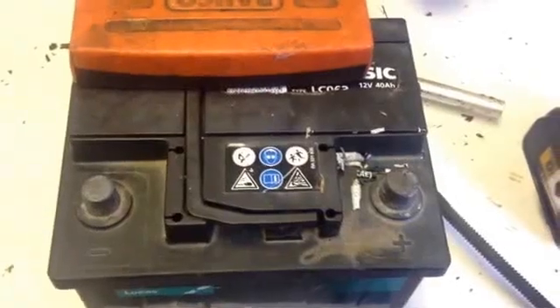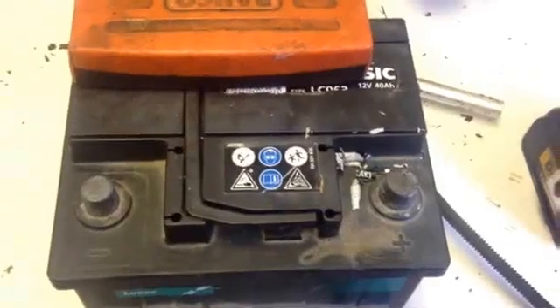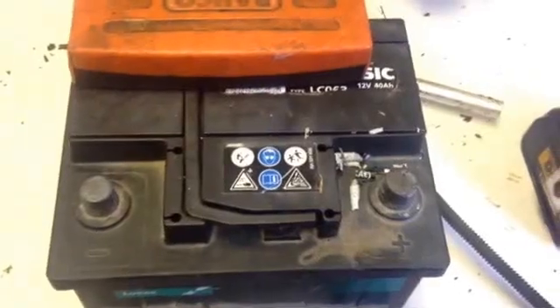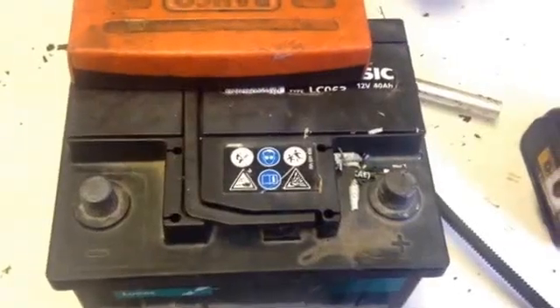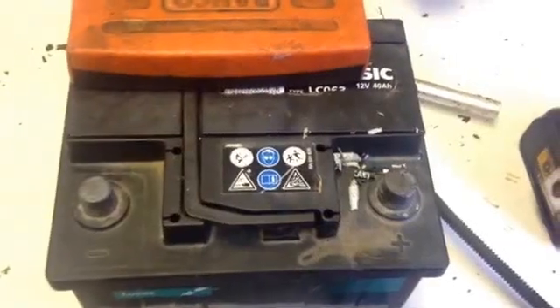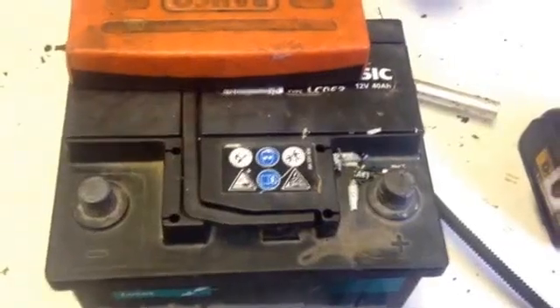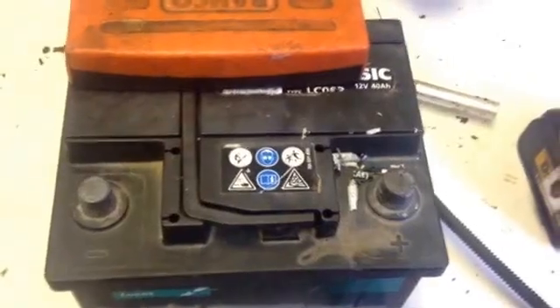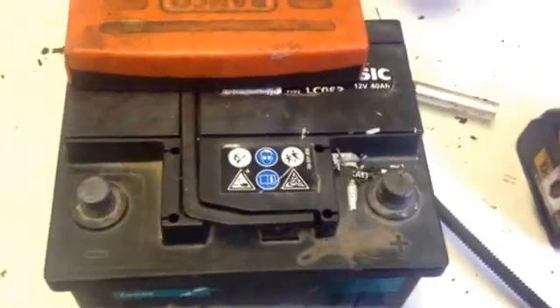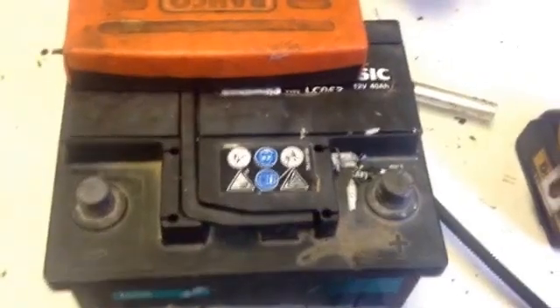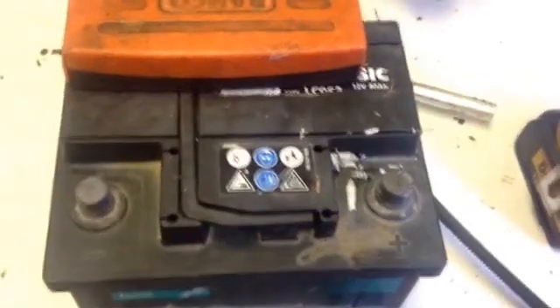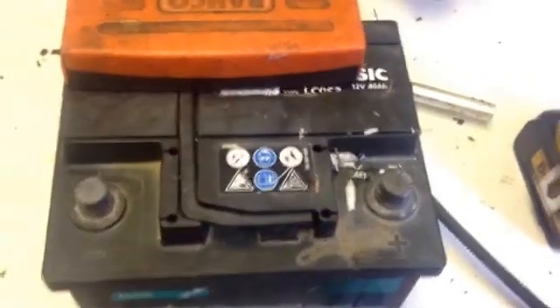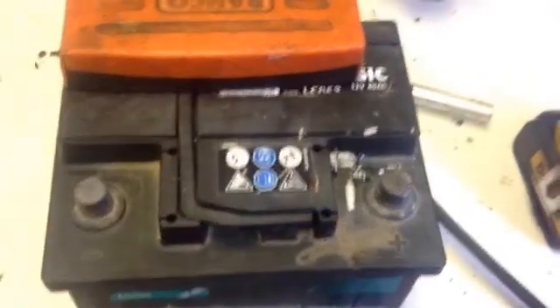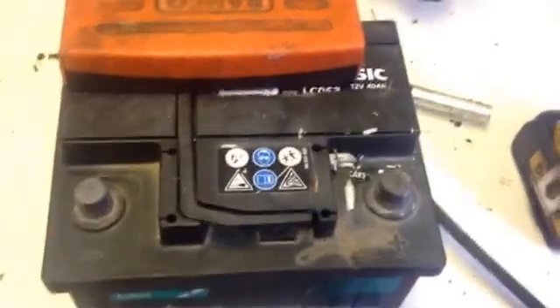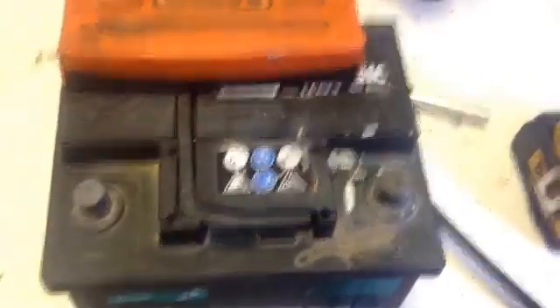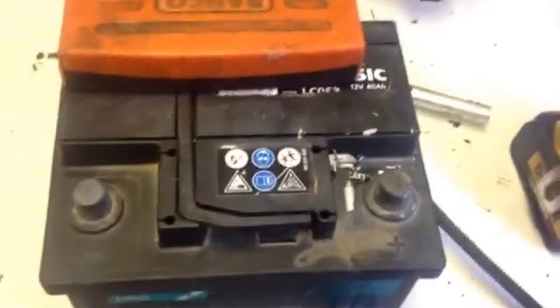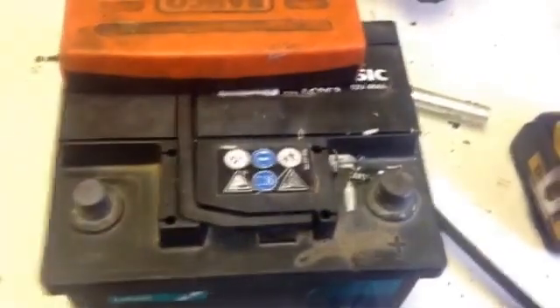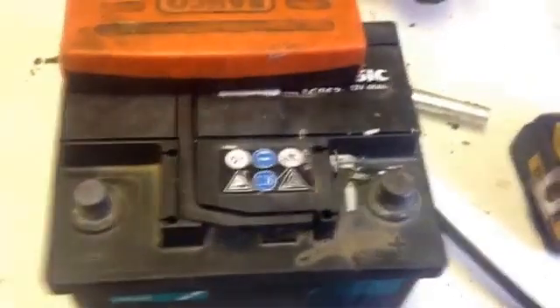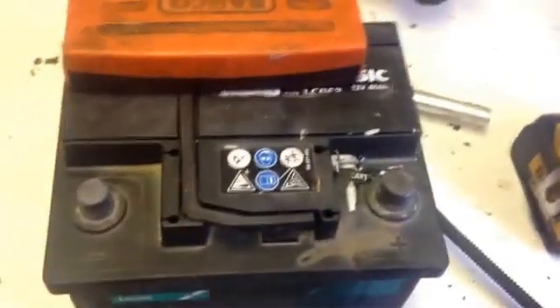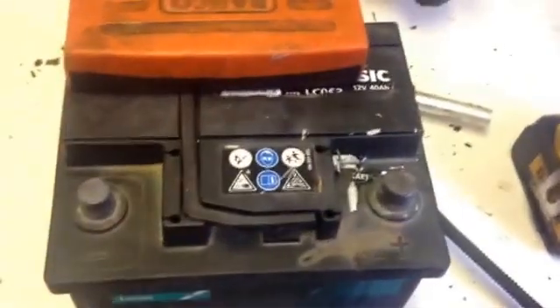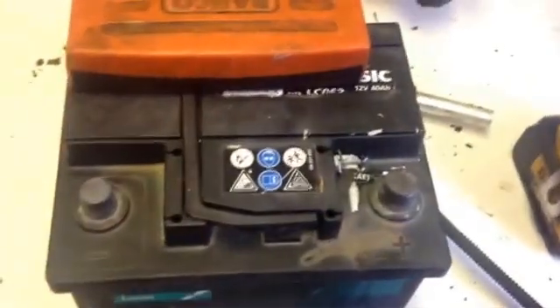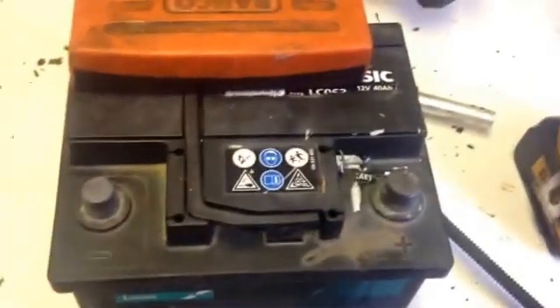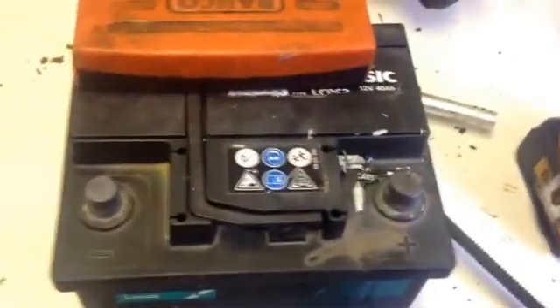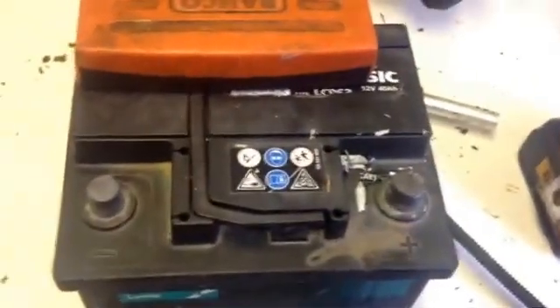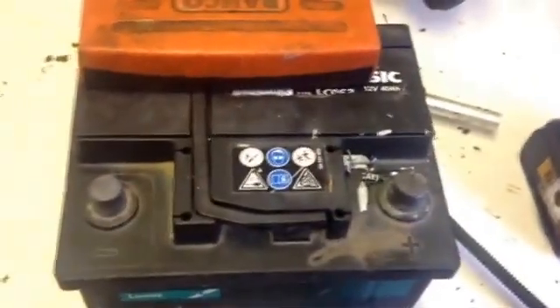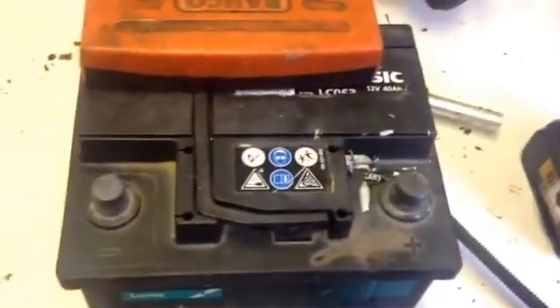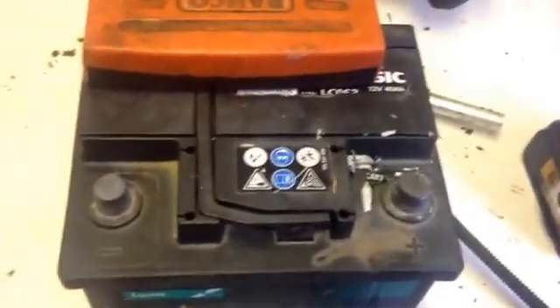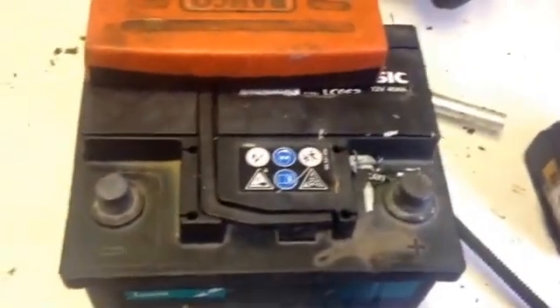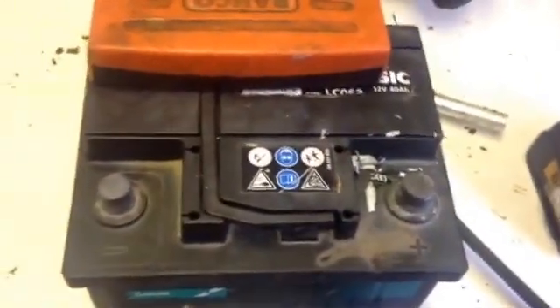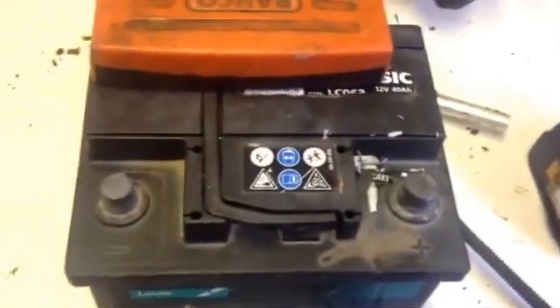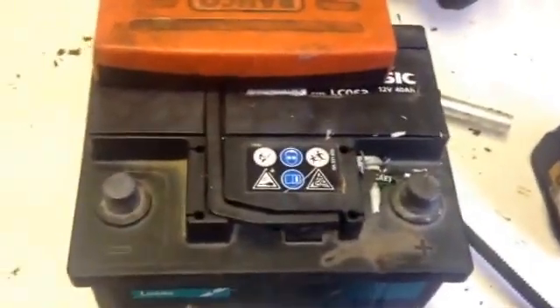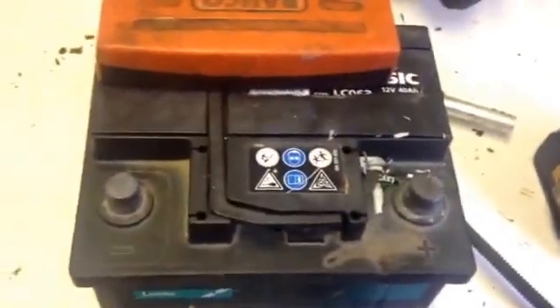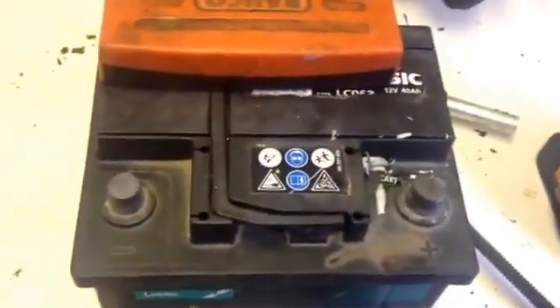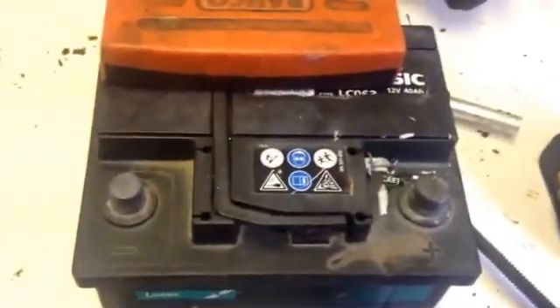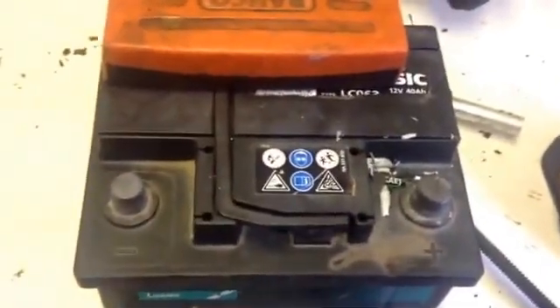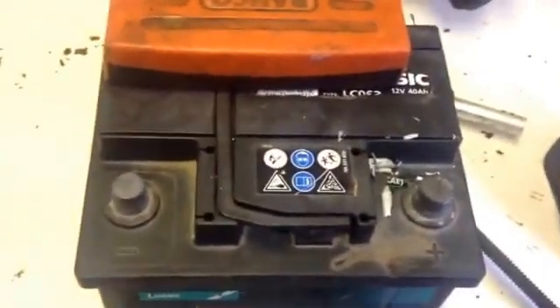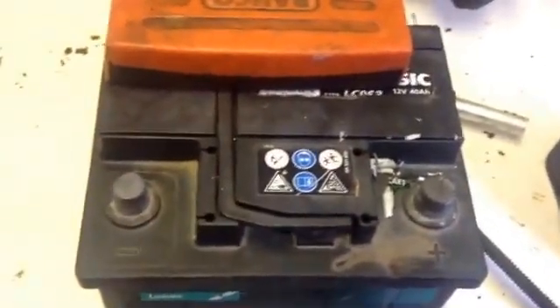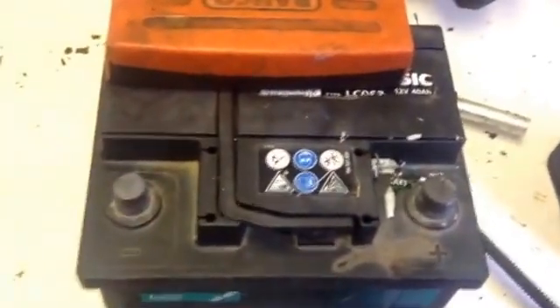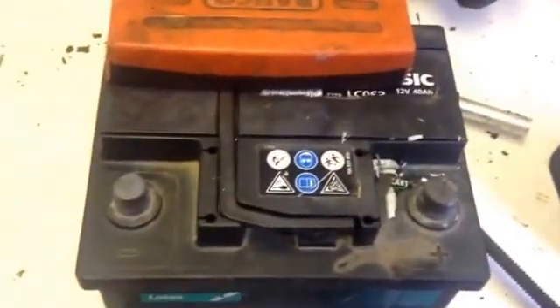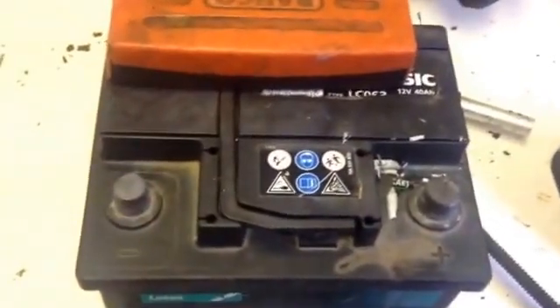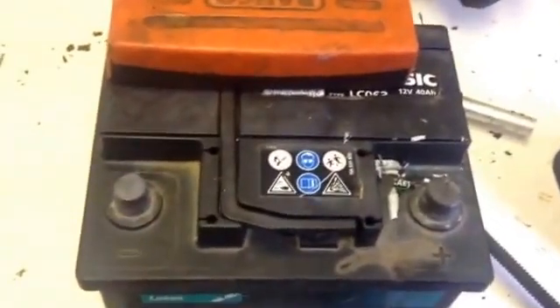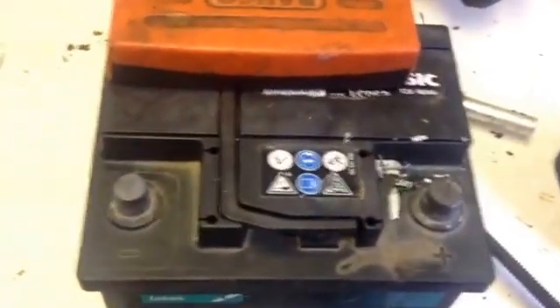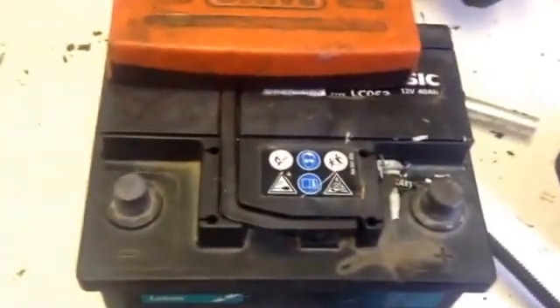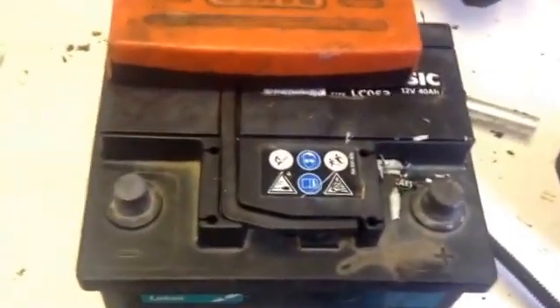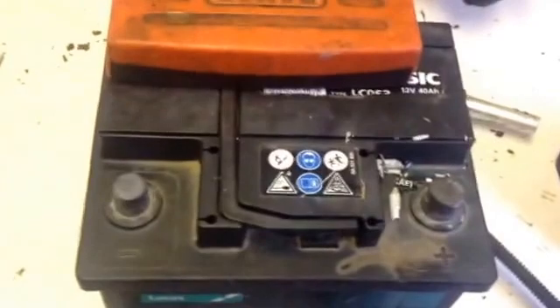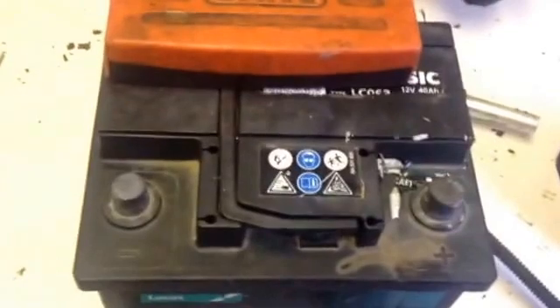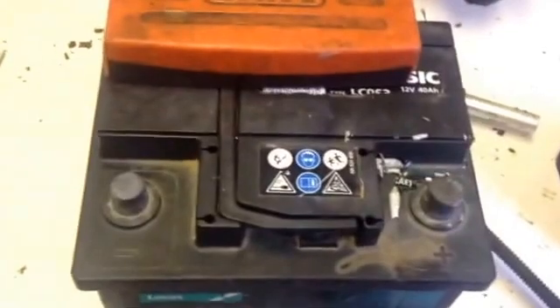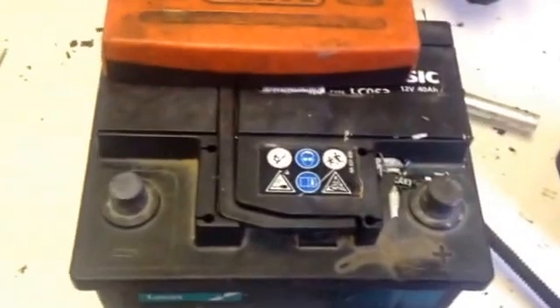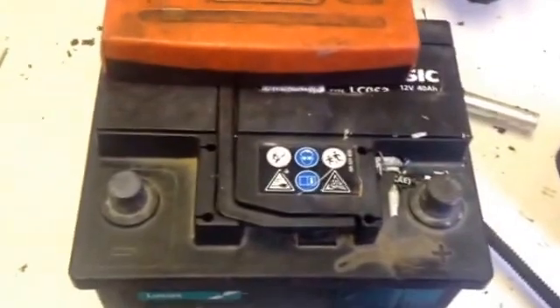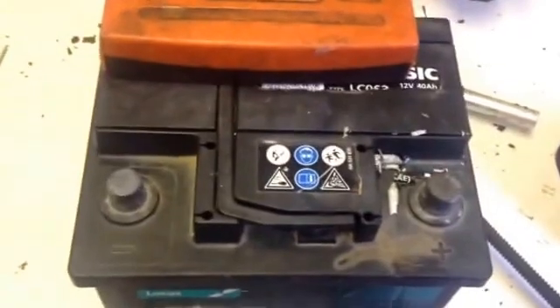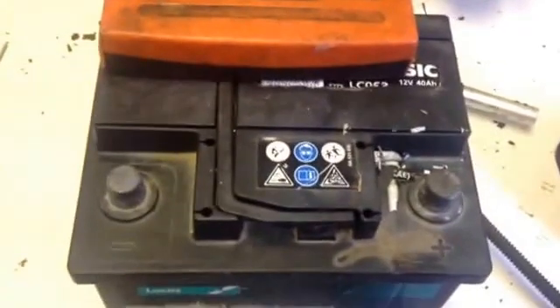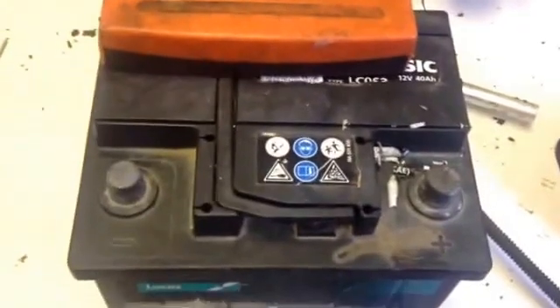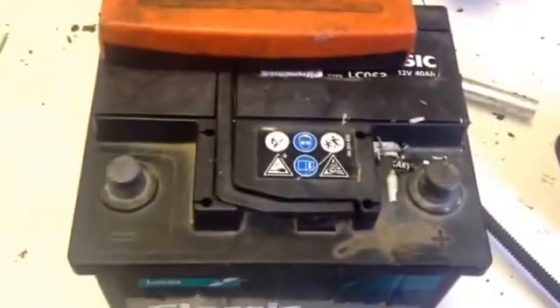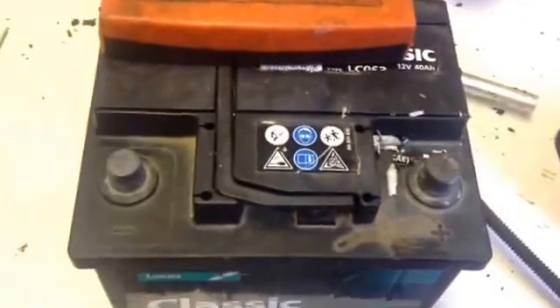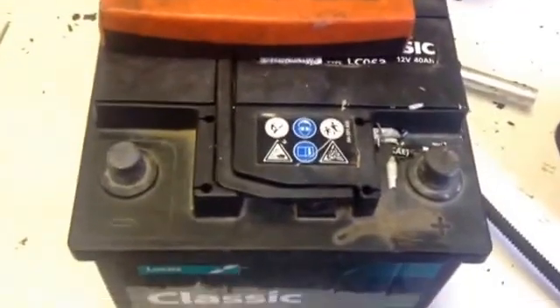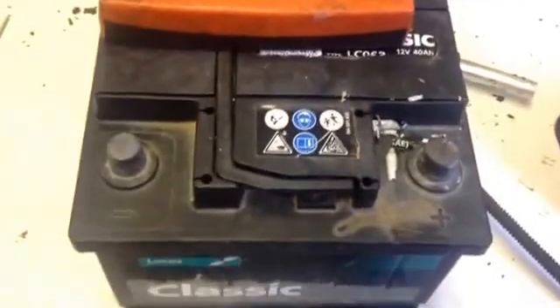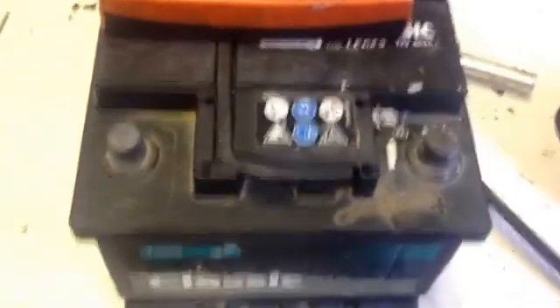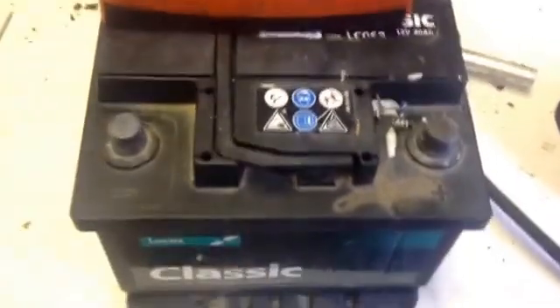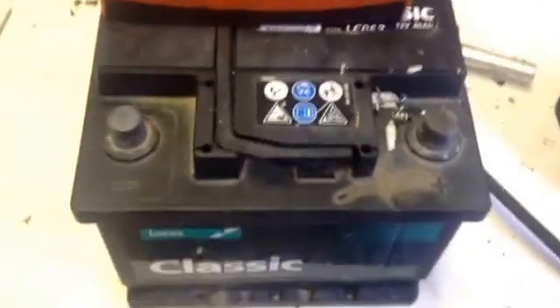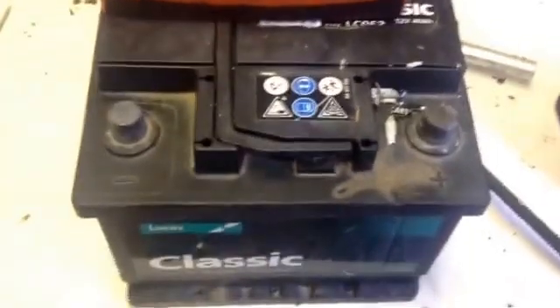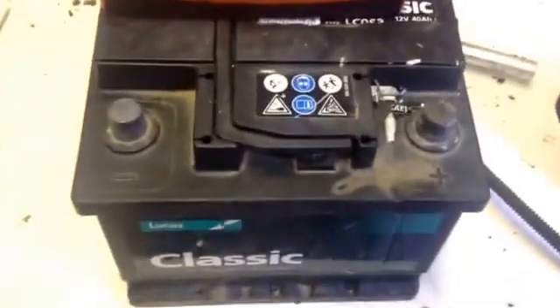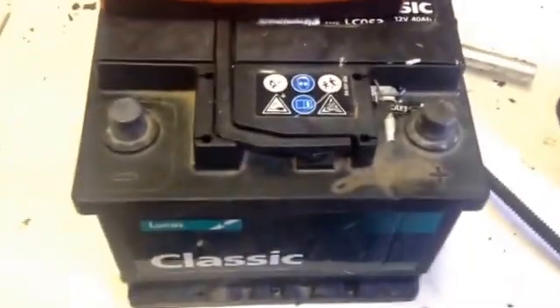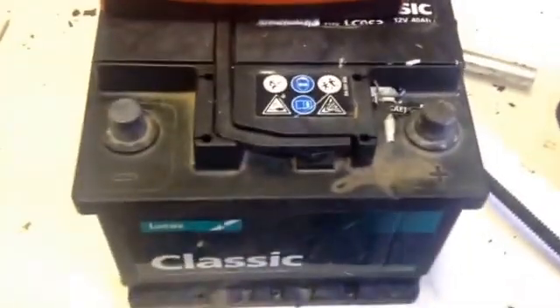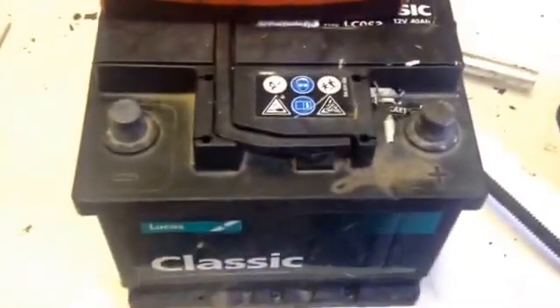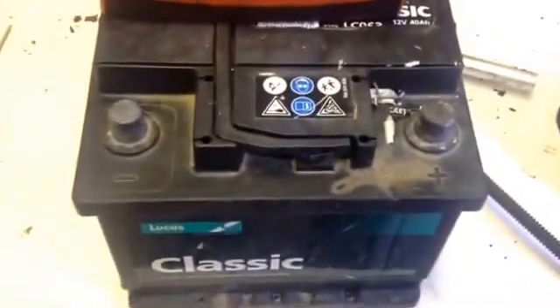OK, how to fix a car battery. There's loads and loads of videos of this on YouTube, but listen, I think I can do it better.